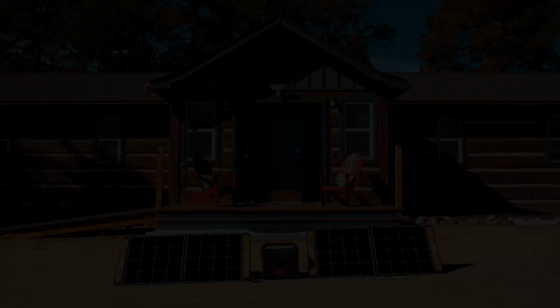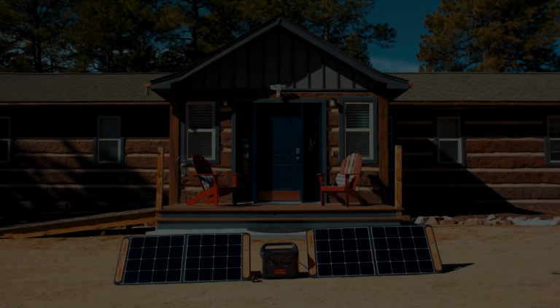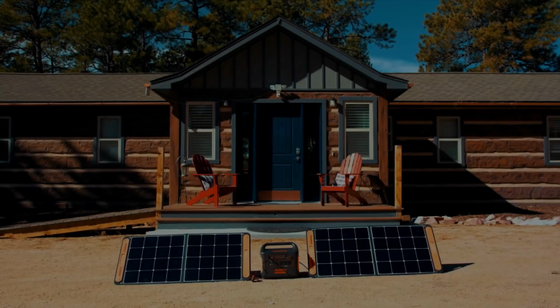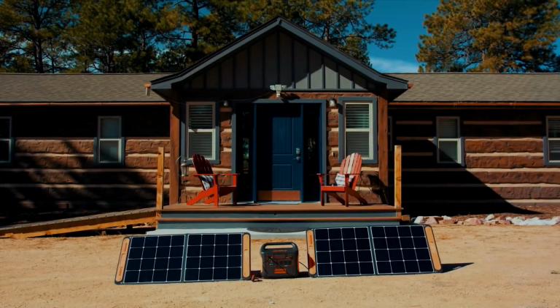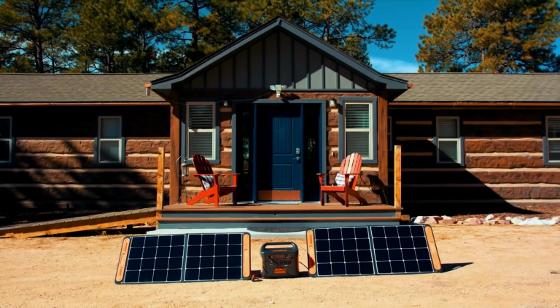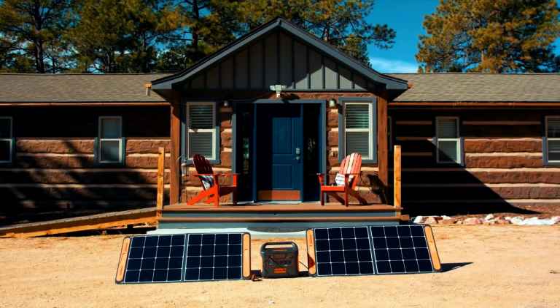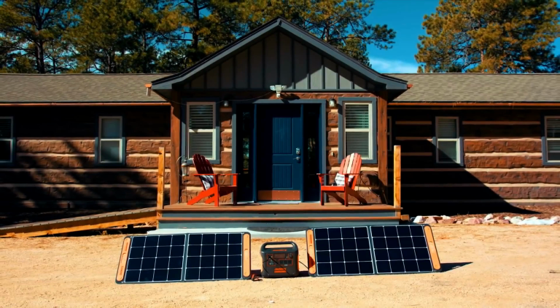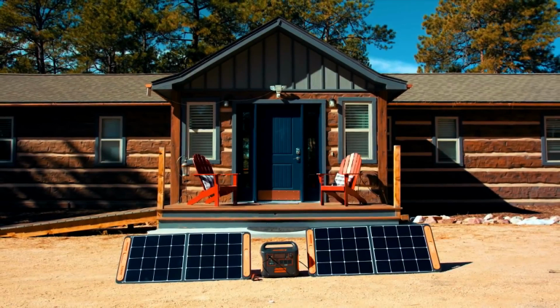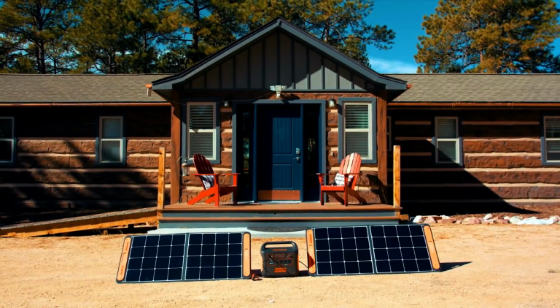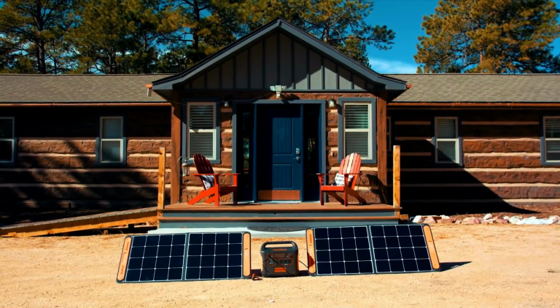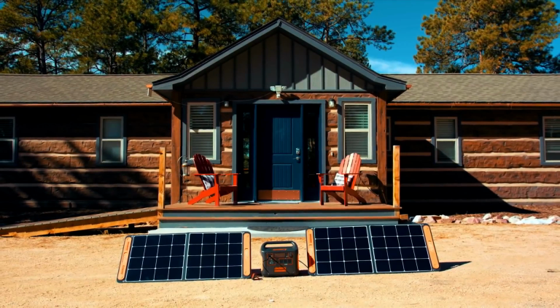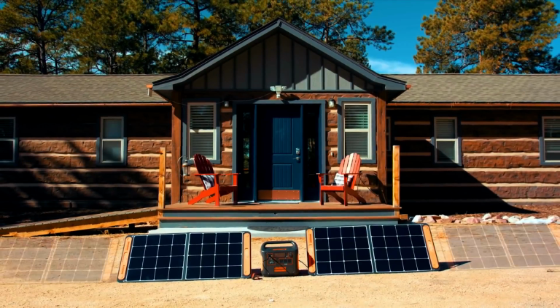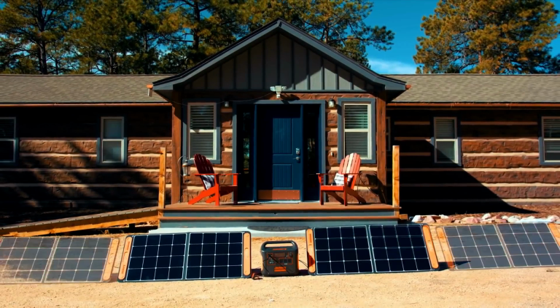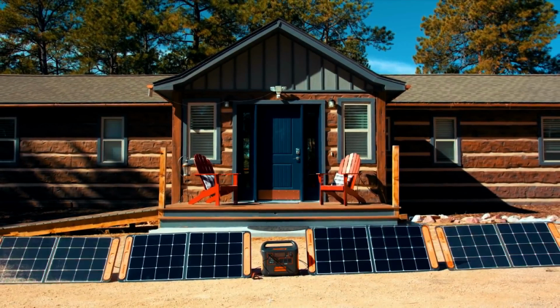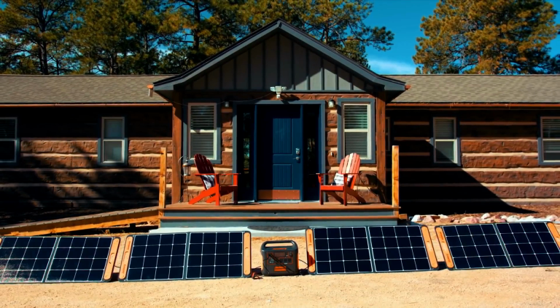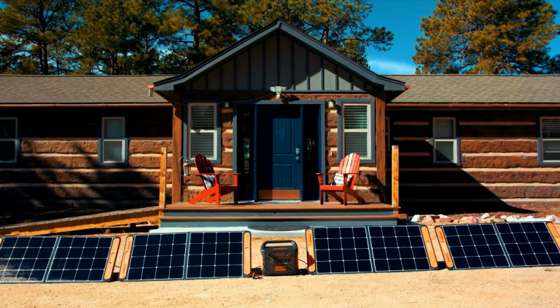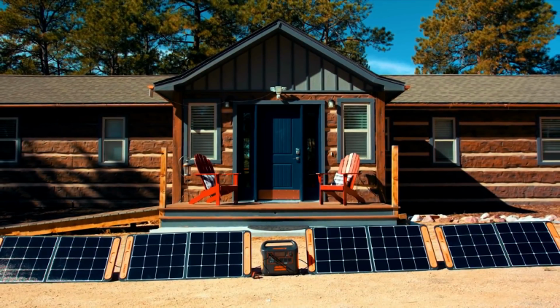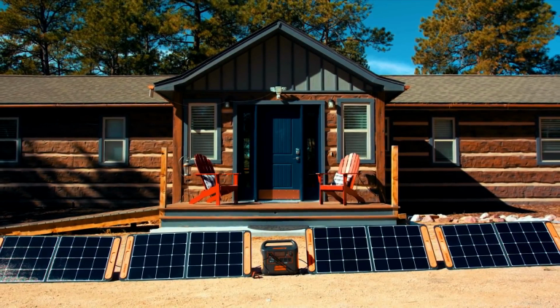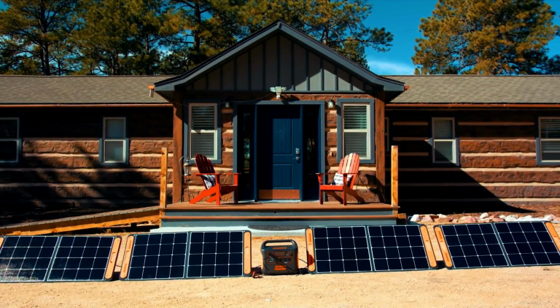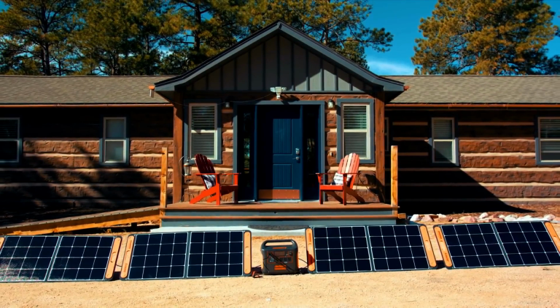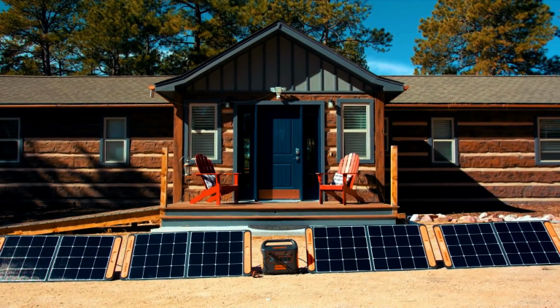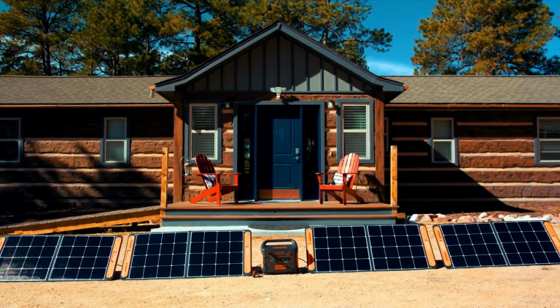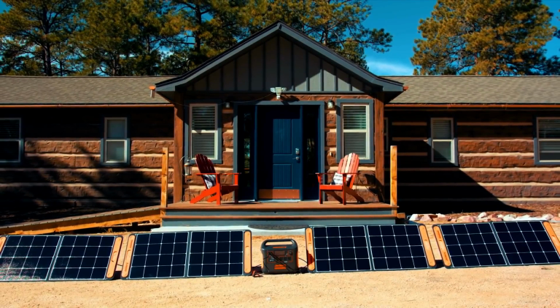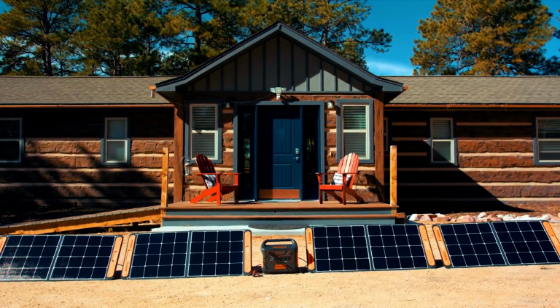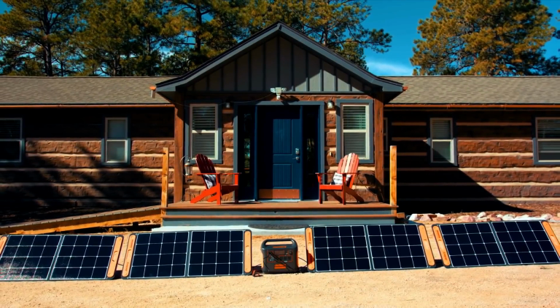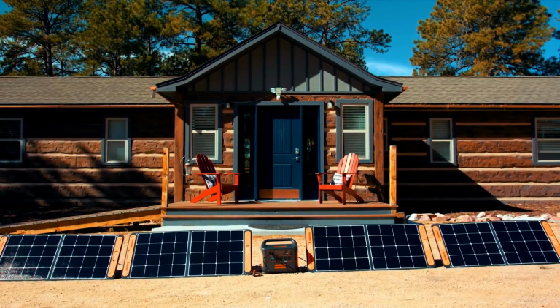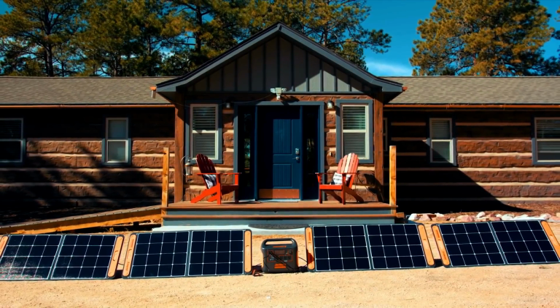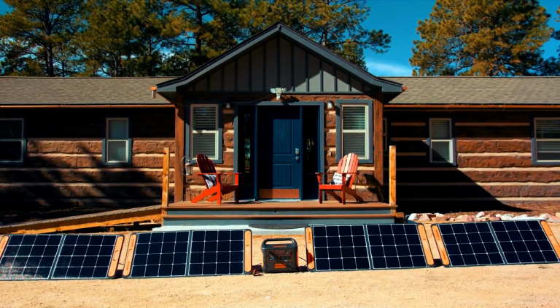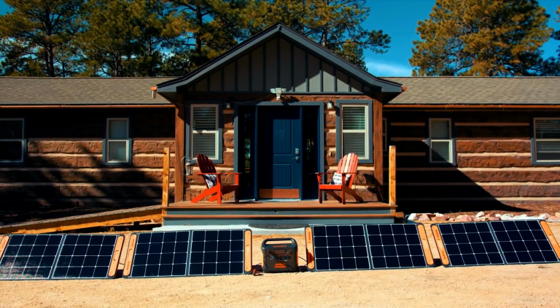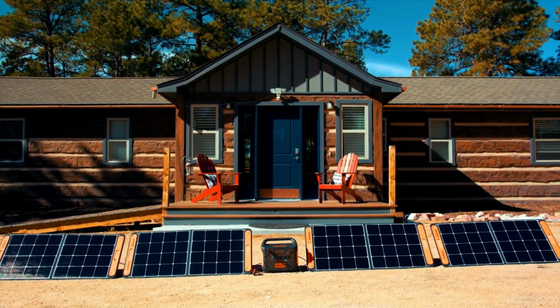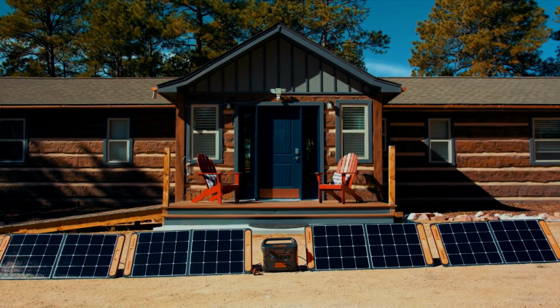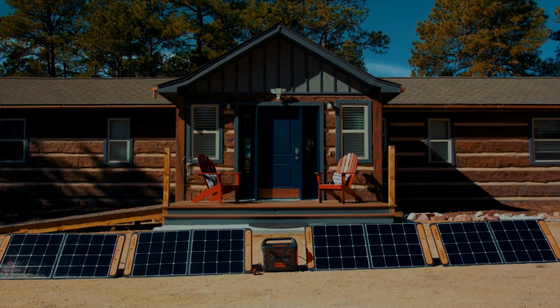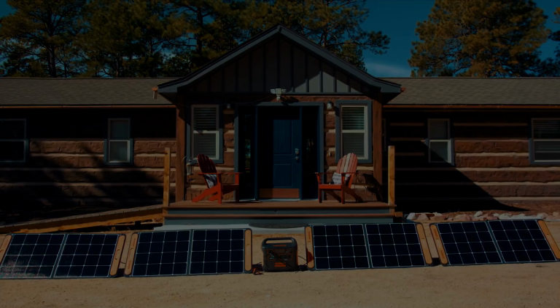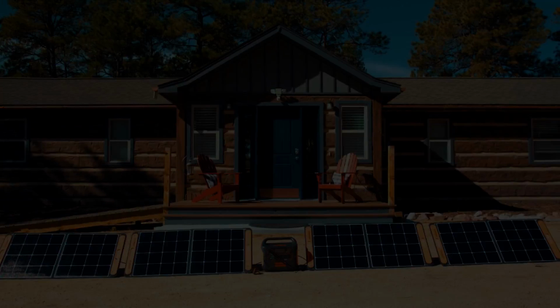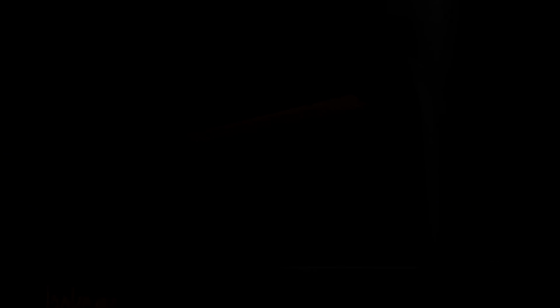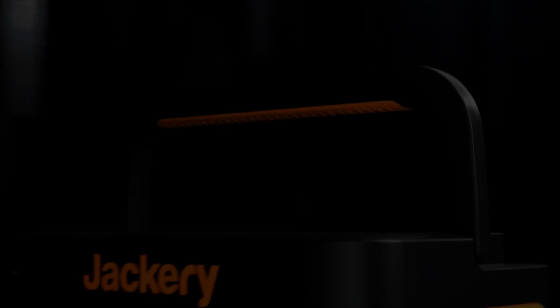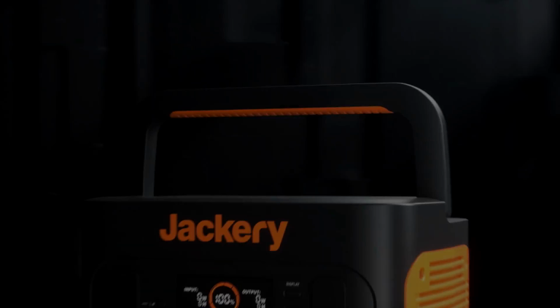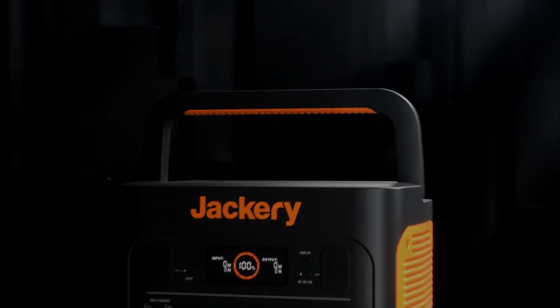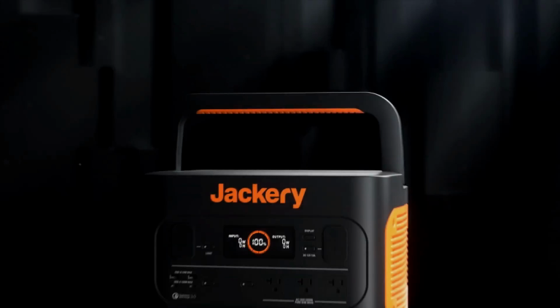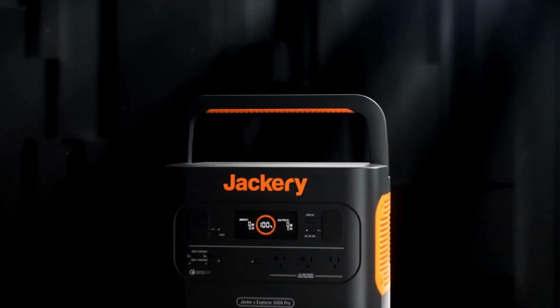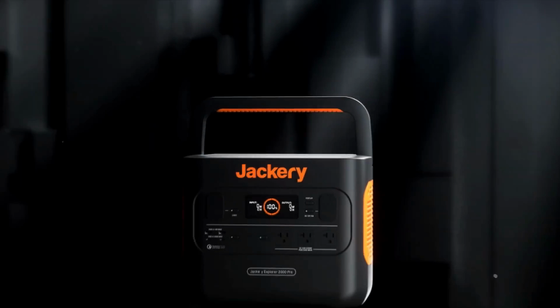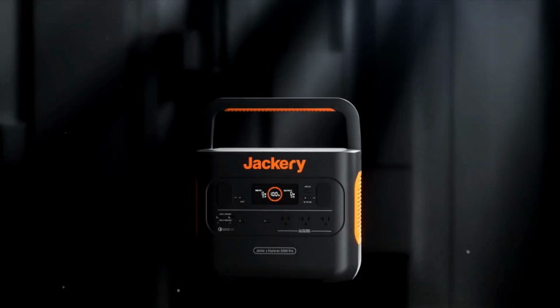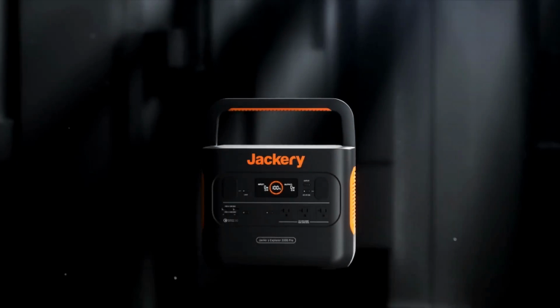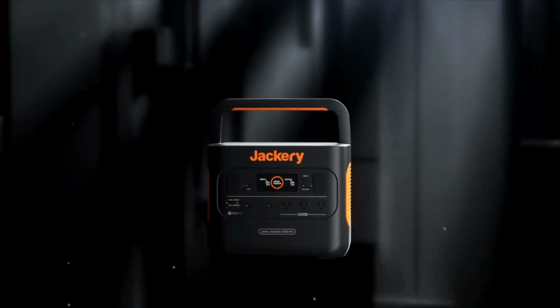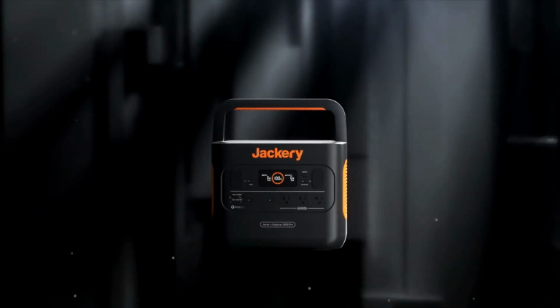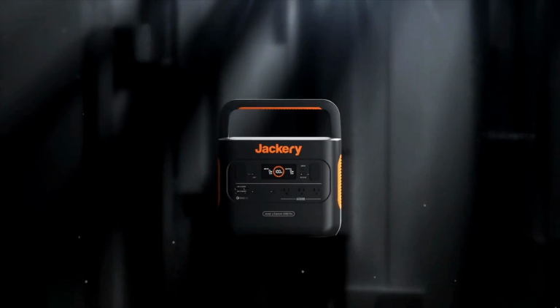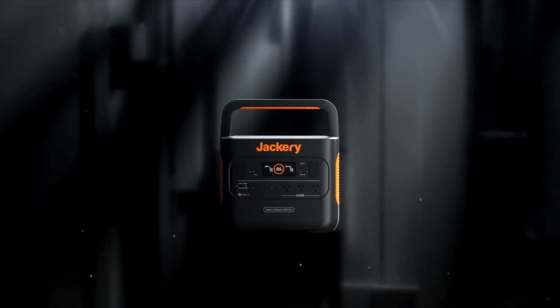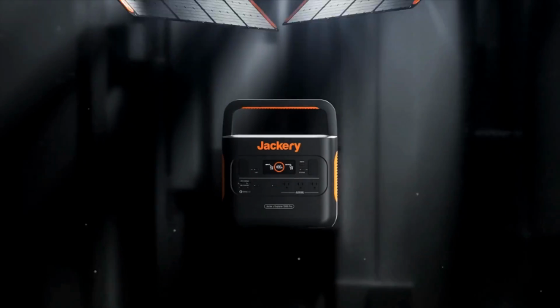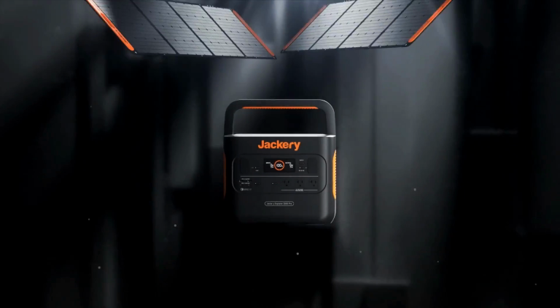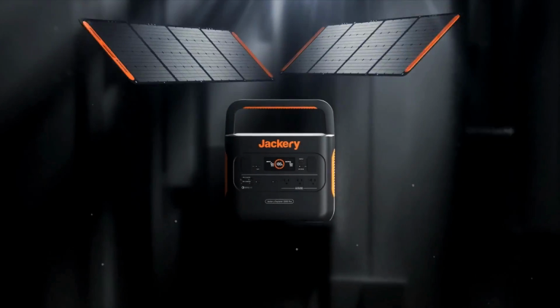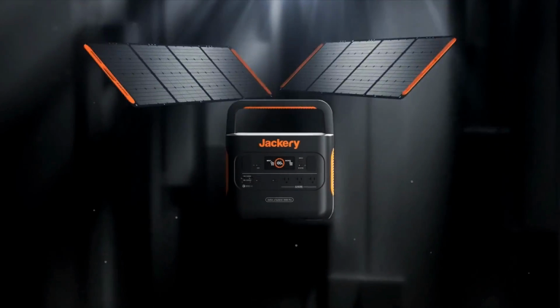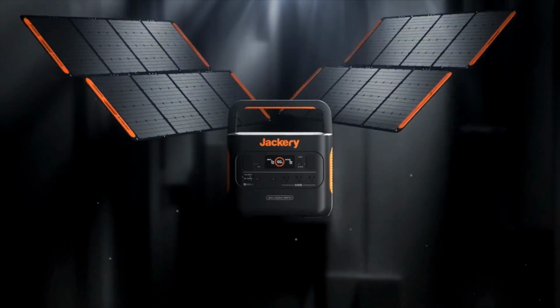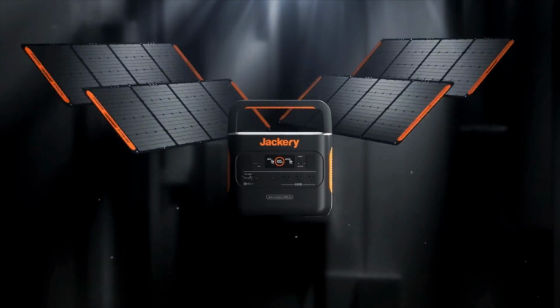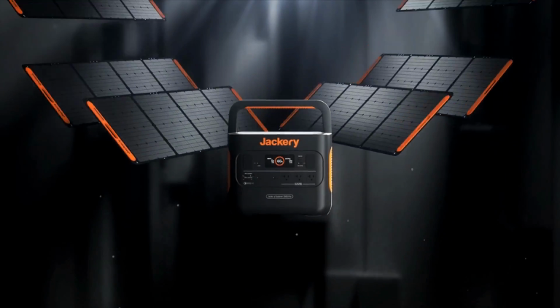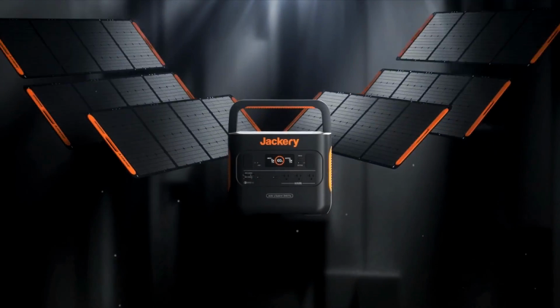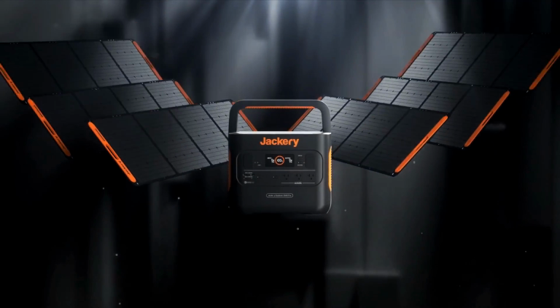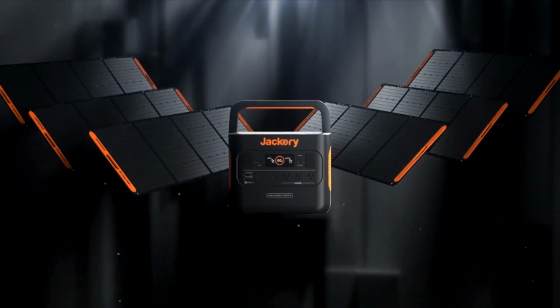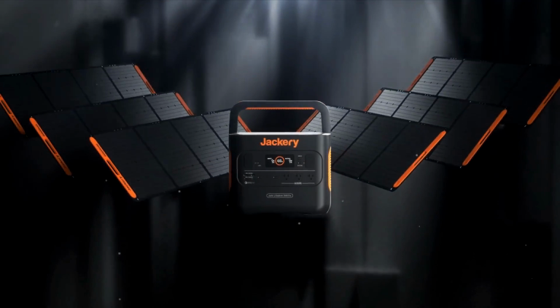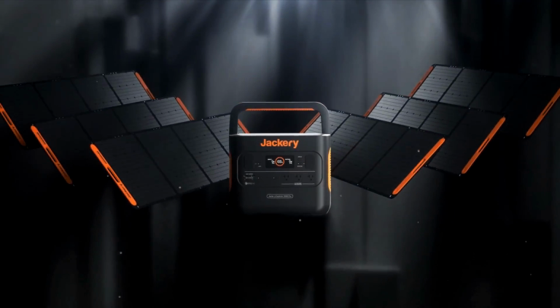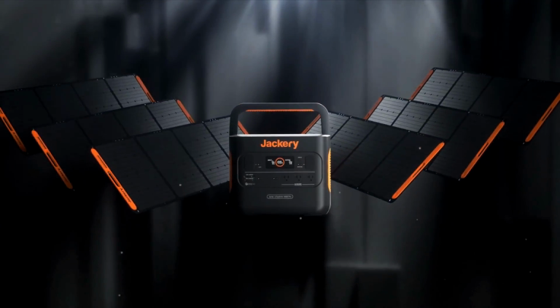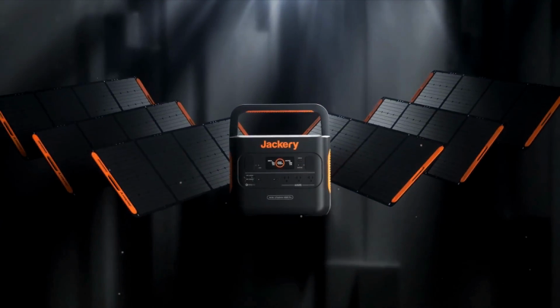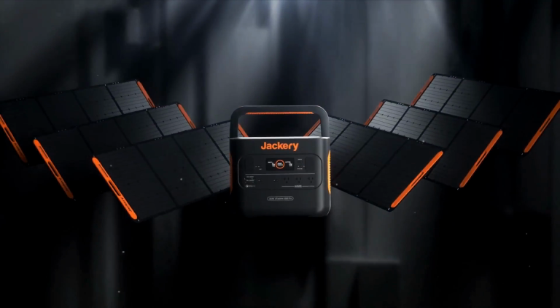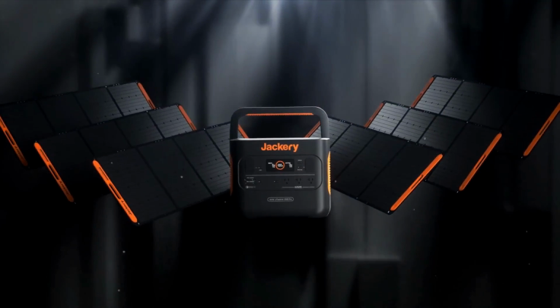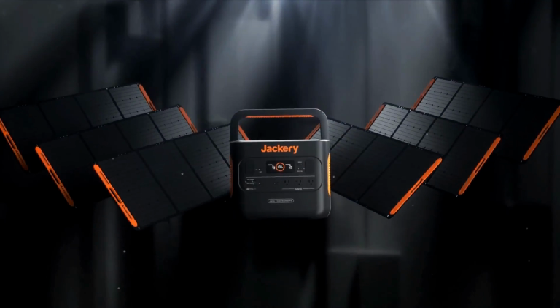What's up YouTube? In this video, we'll check out 5 of the best solar powered generators that are available on Amazon this year.